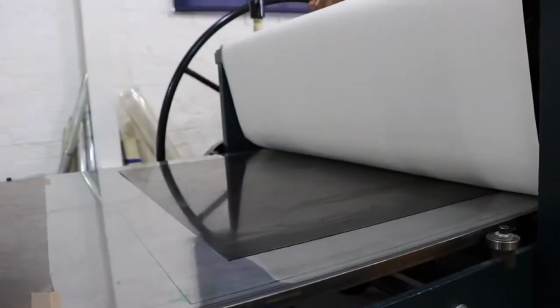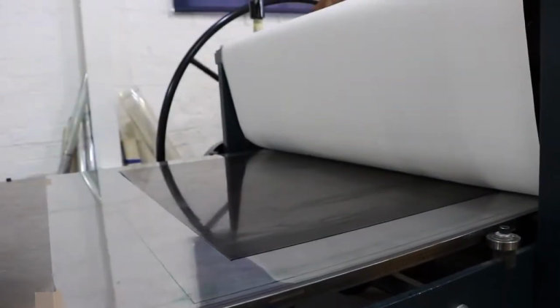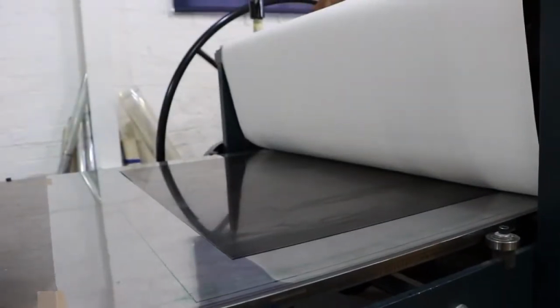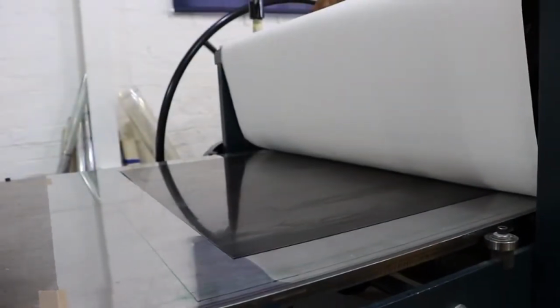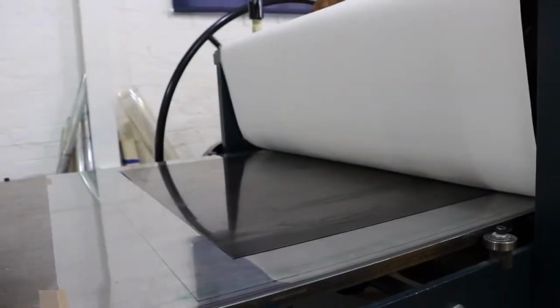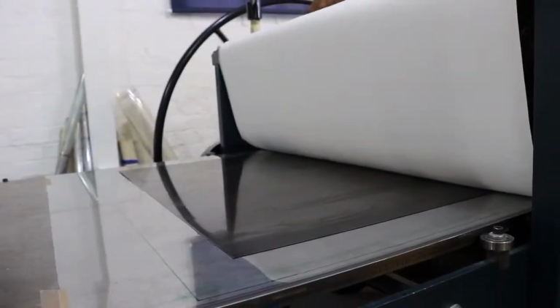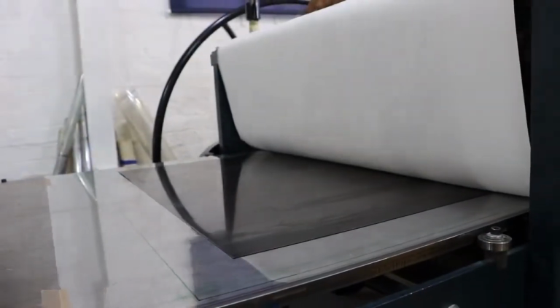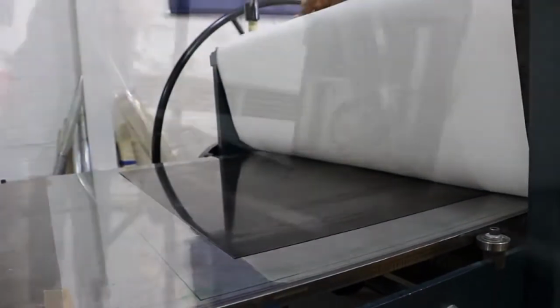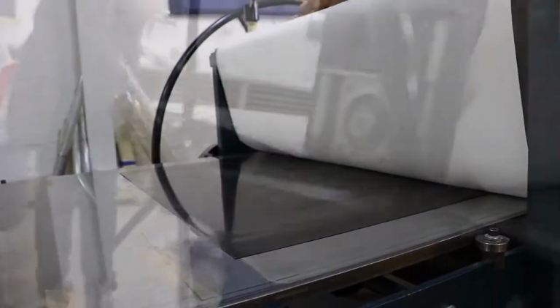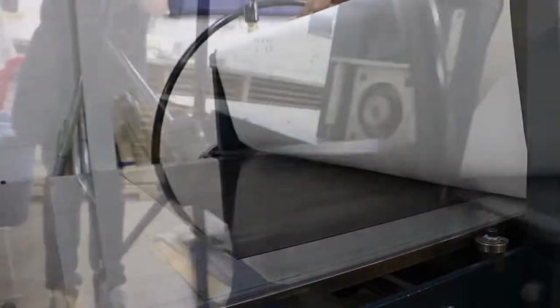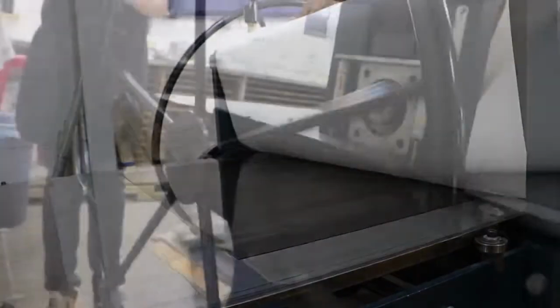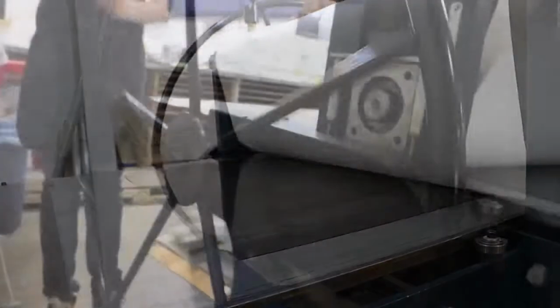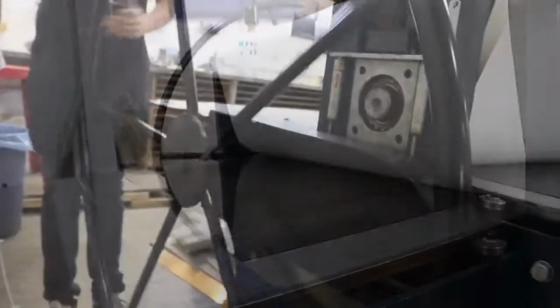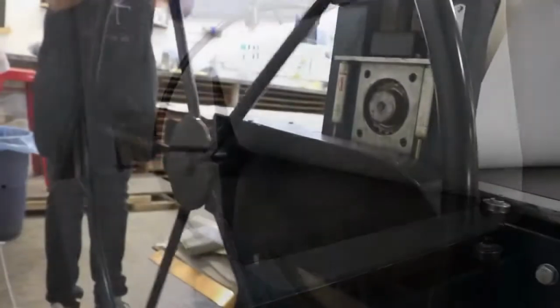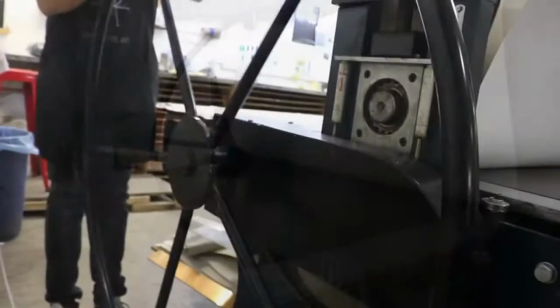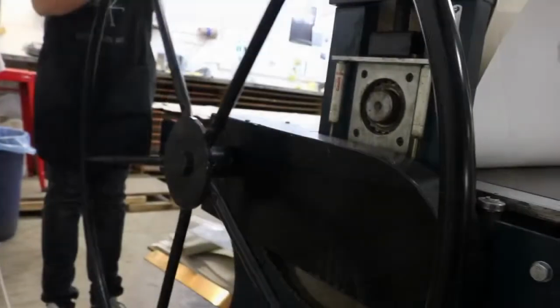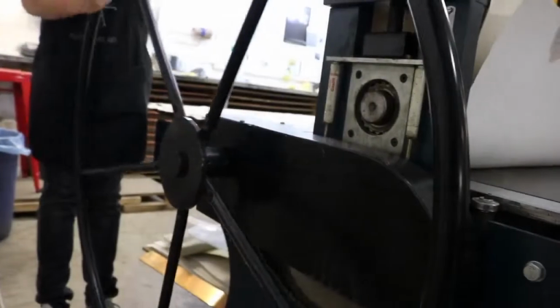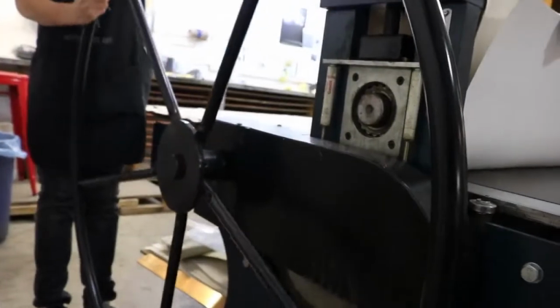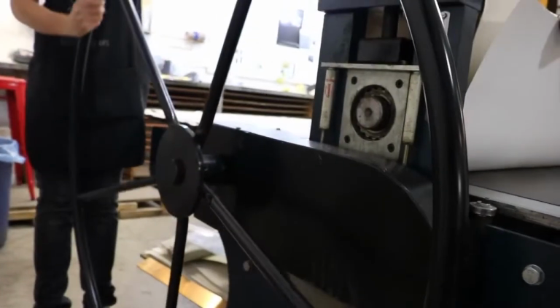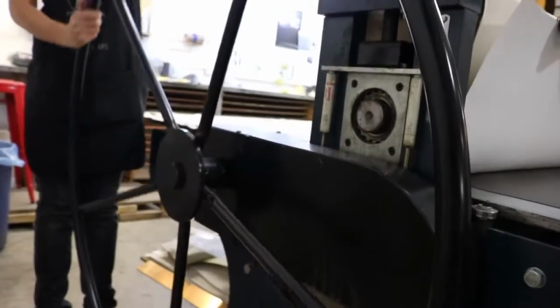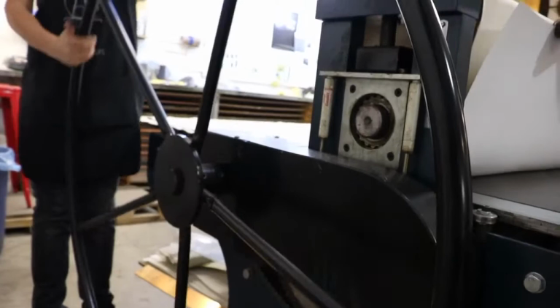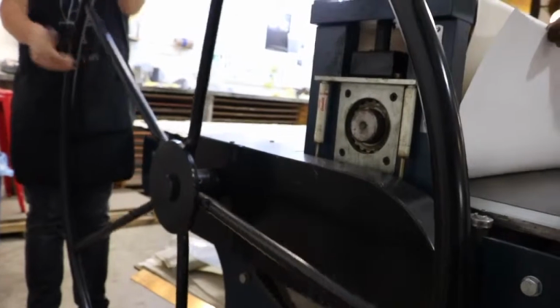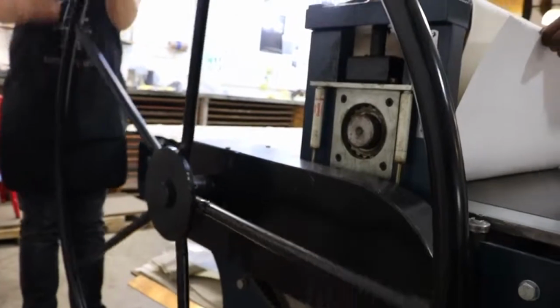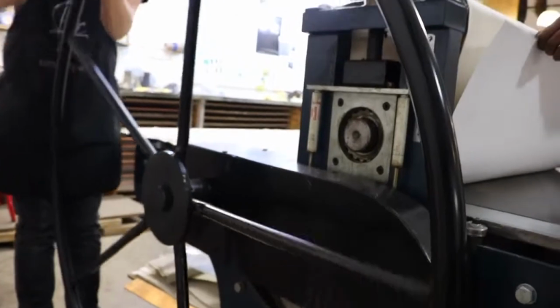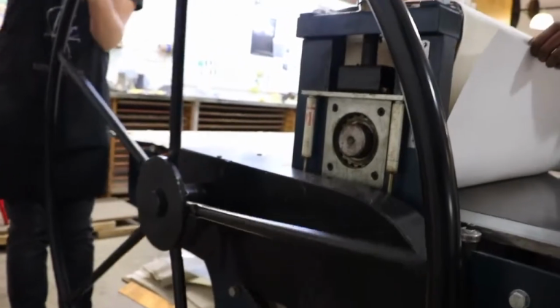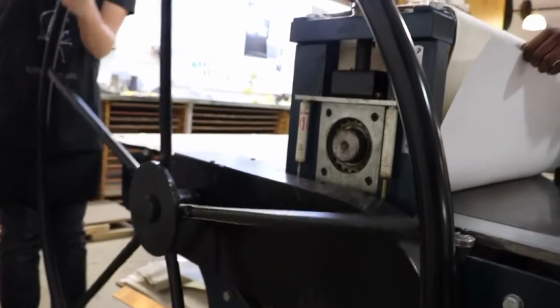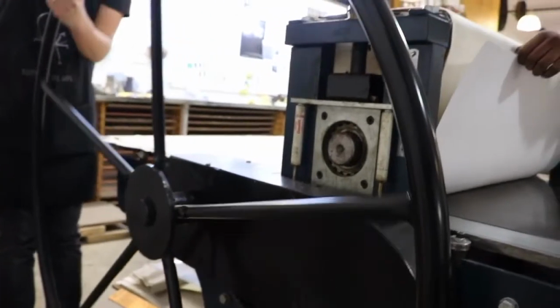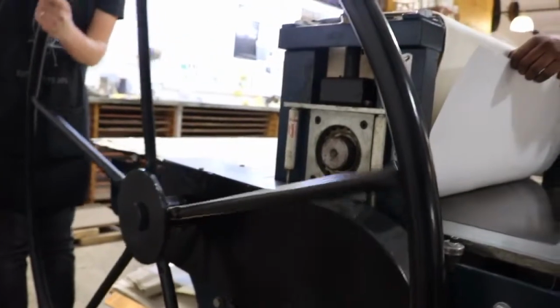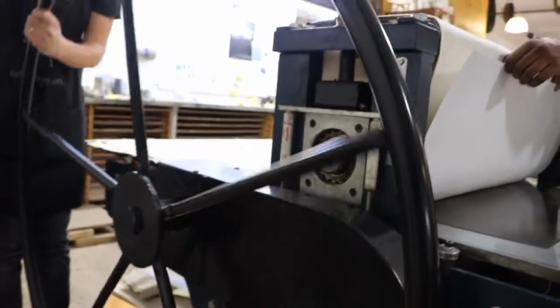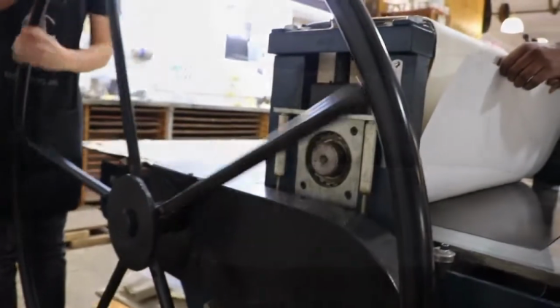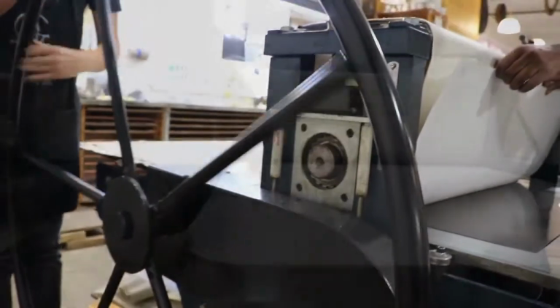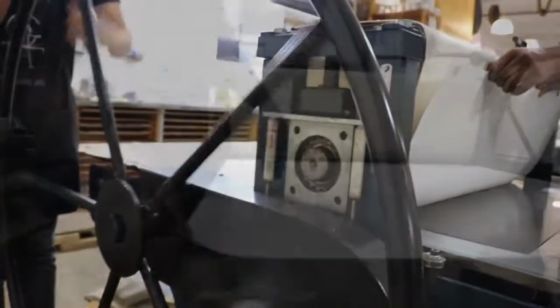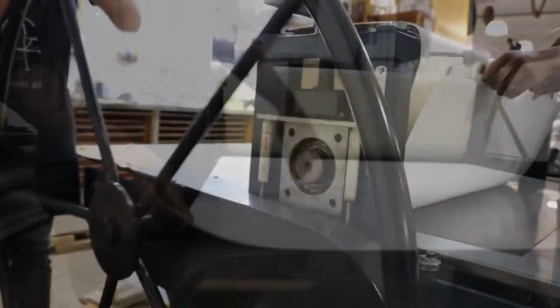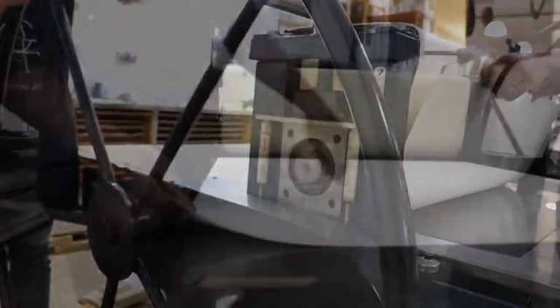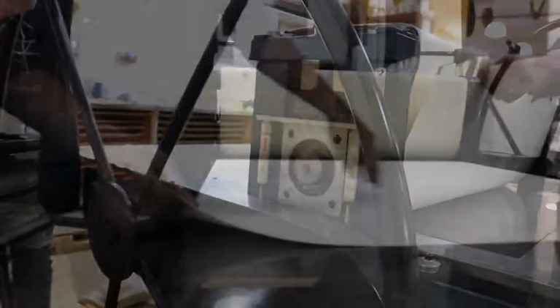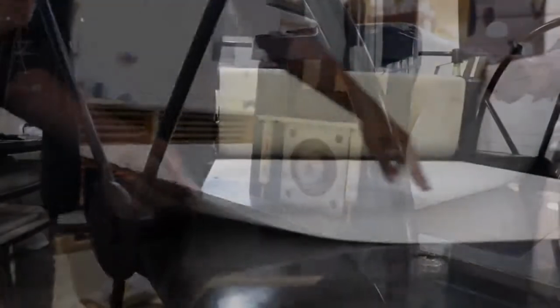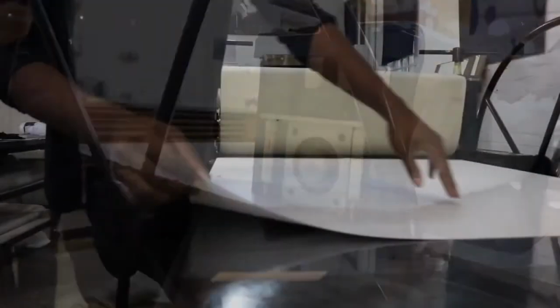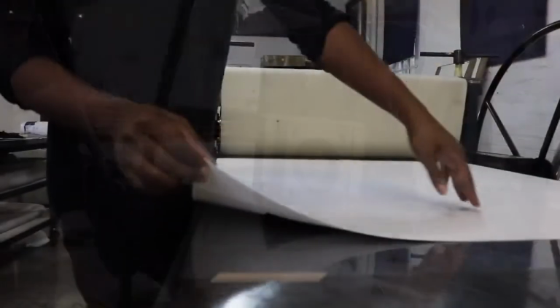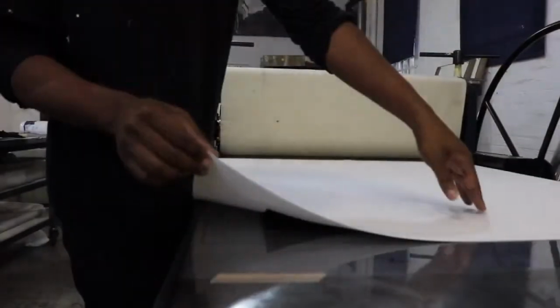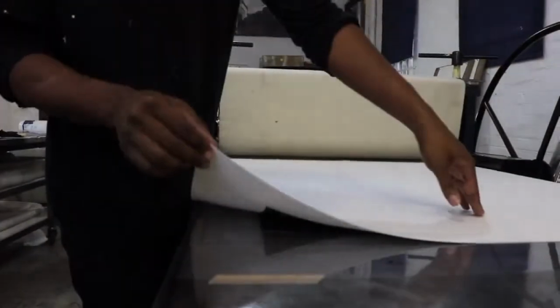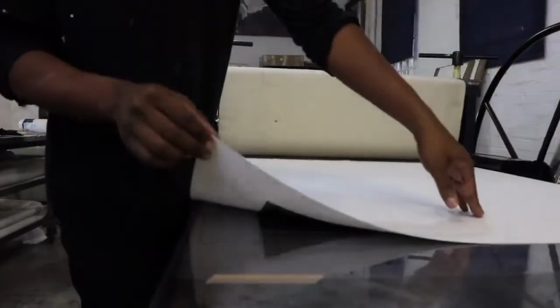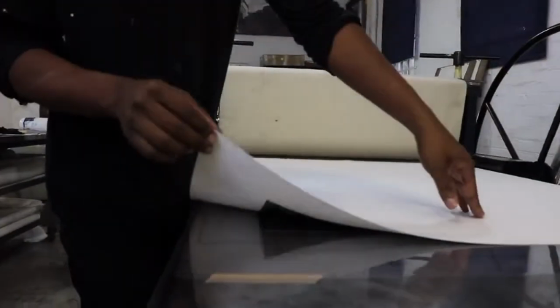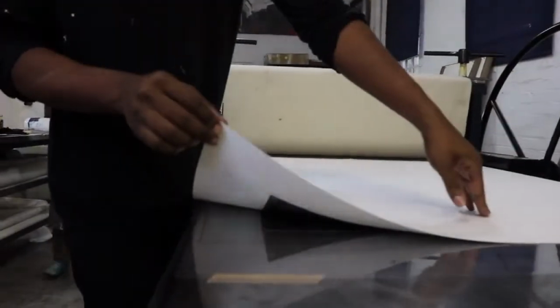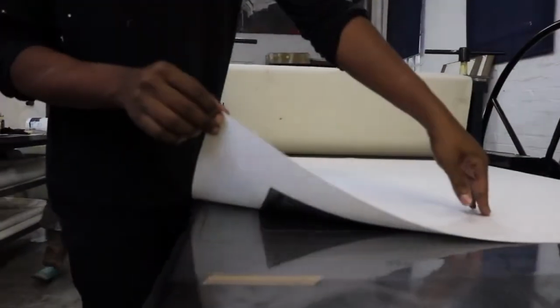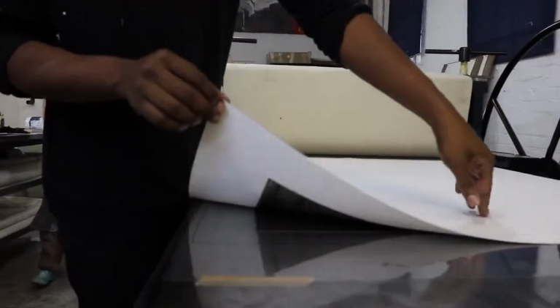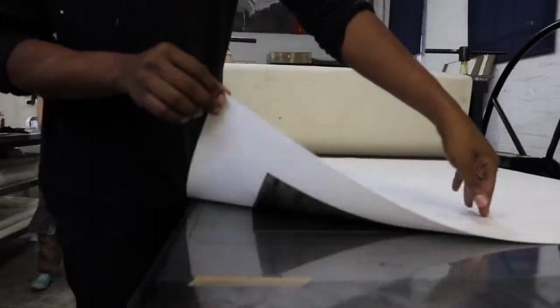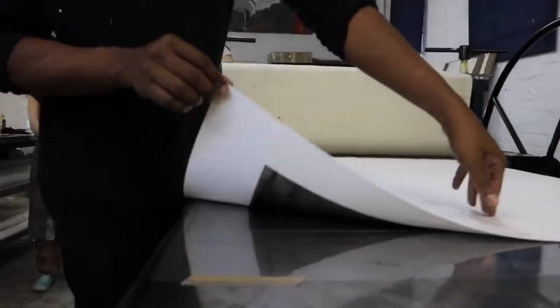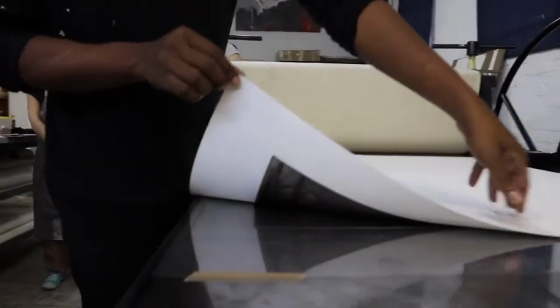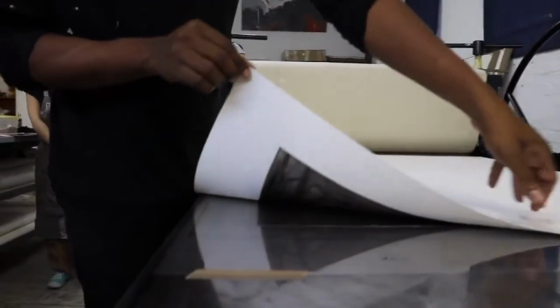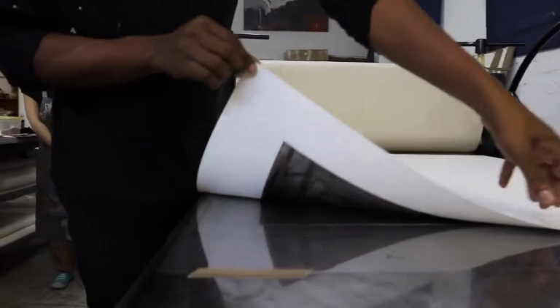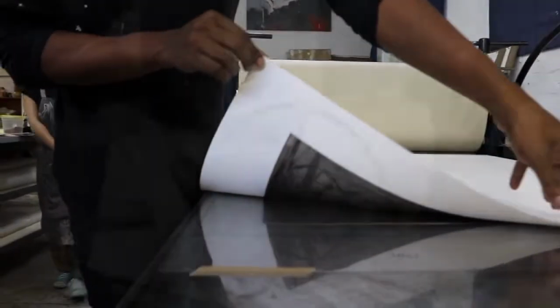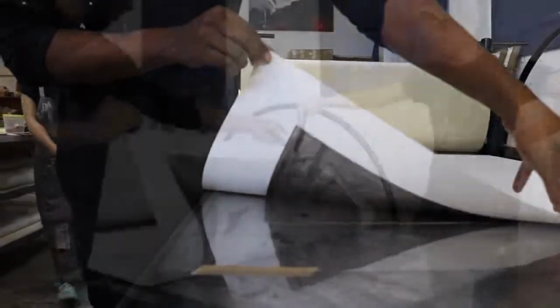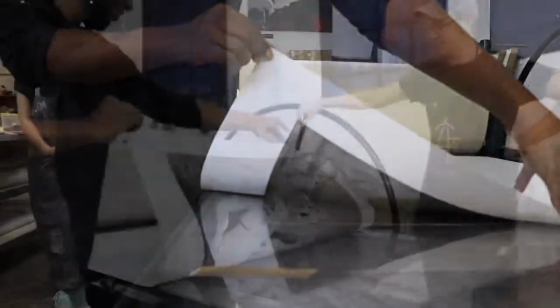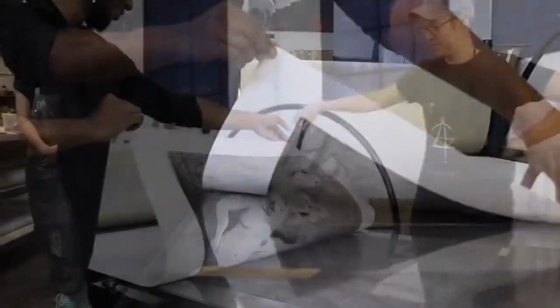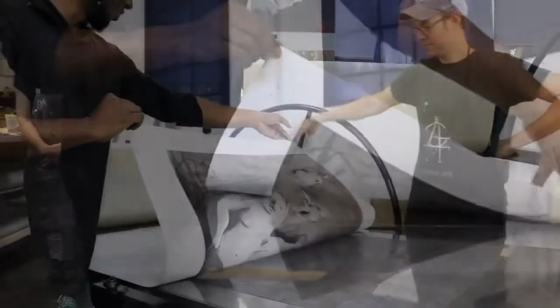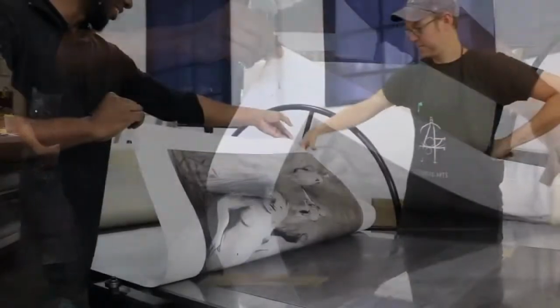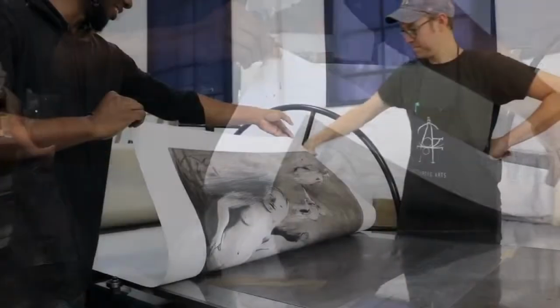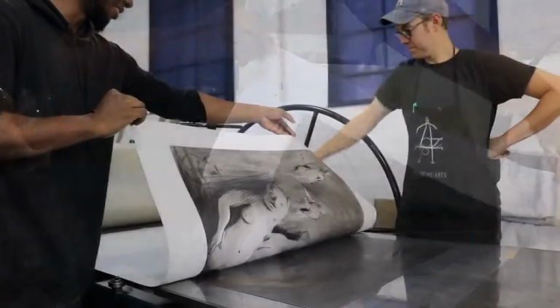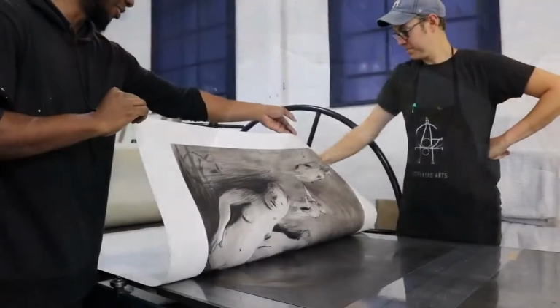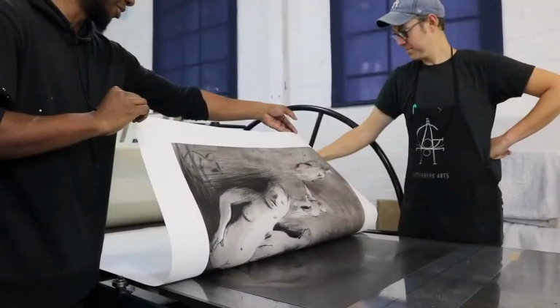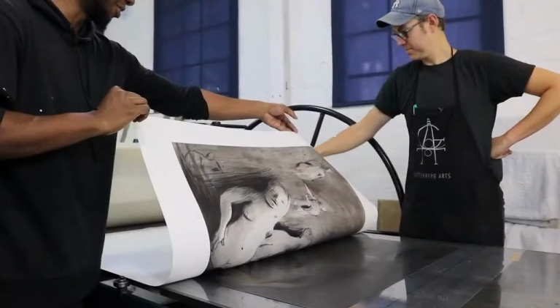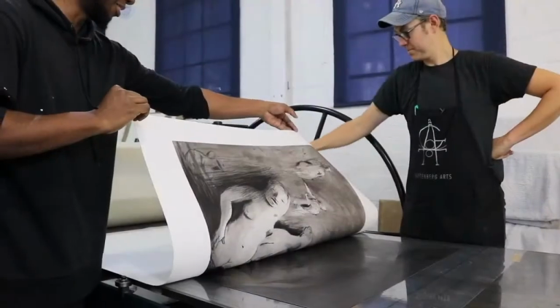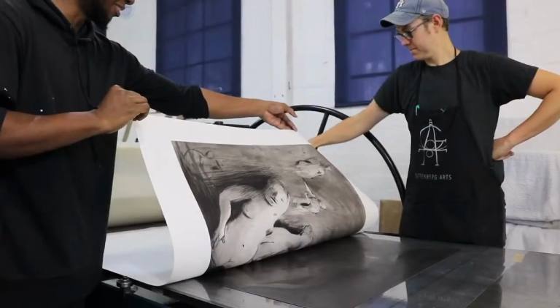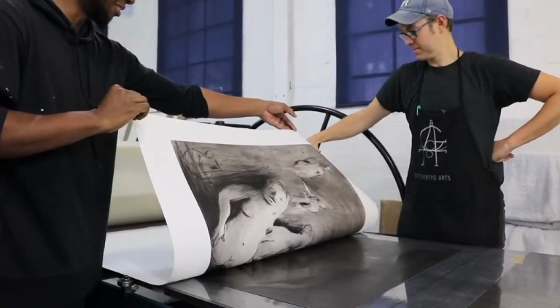Communication is the key to a successful print collaboration — artists being able to communicate what they would like, and a printer being able to communicate back what is possible.